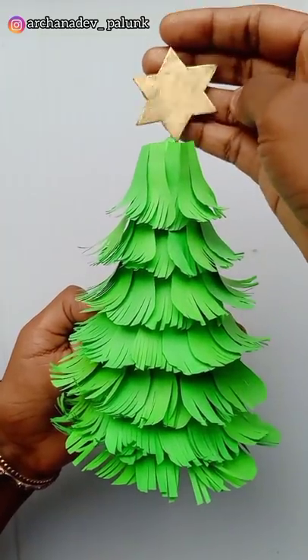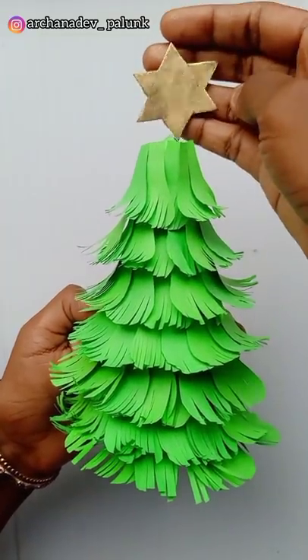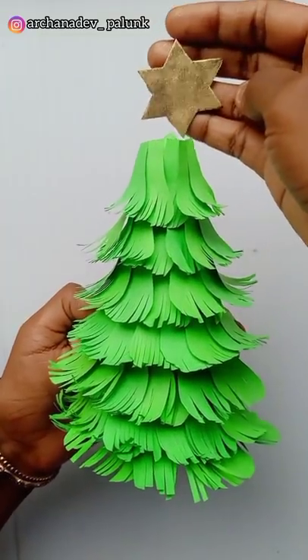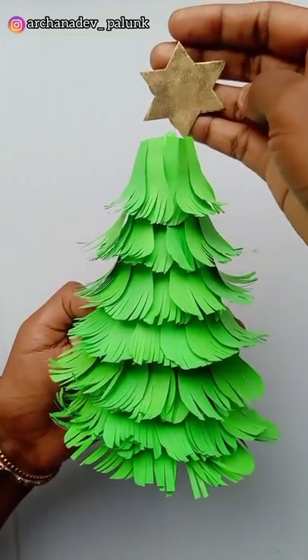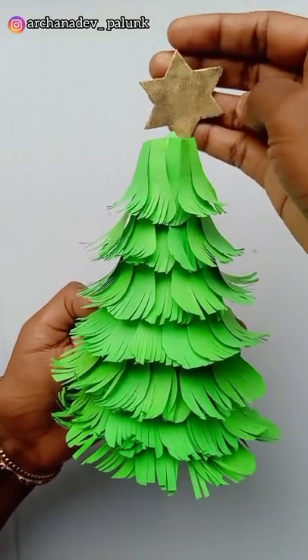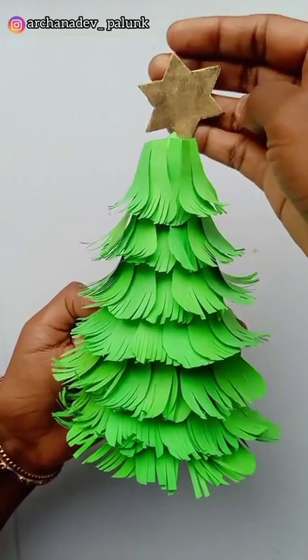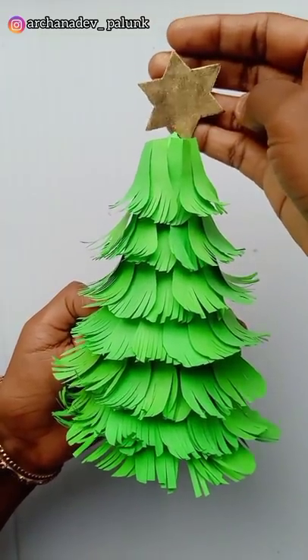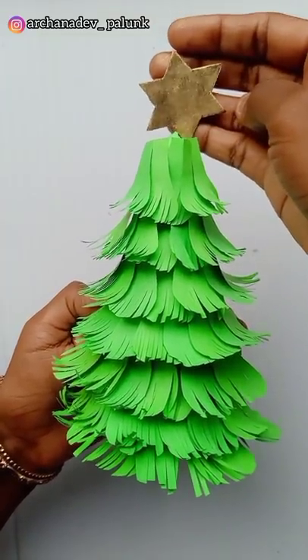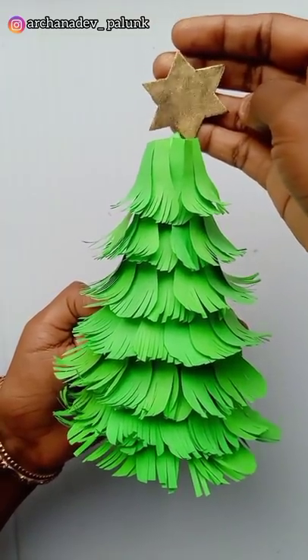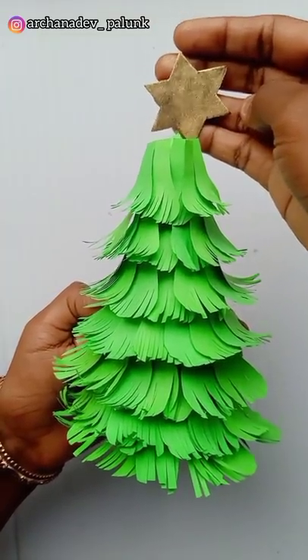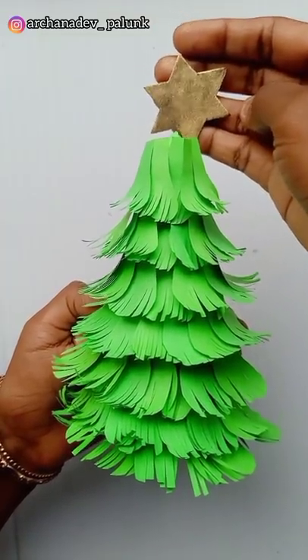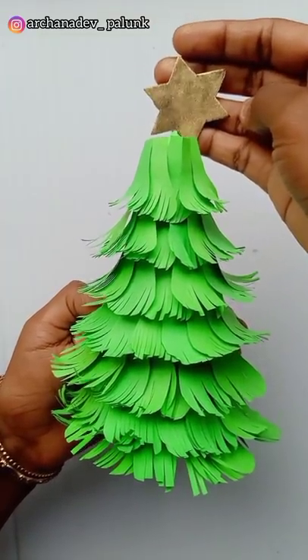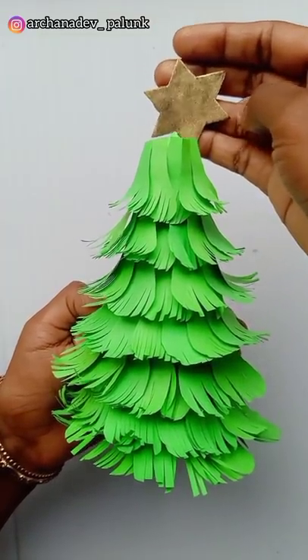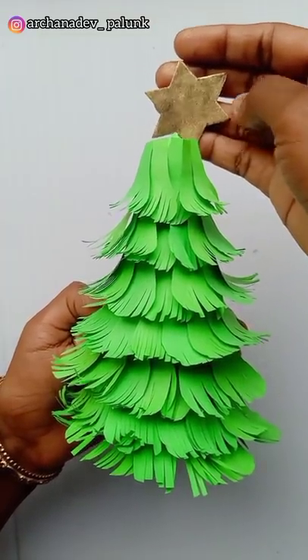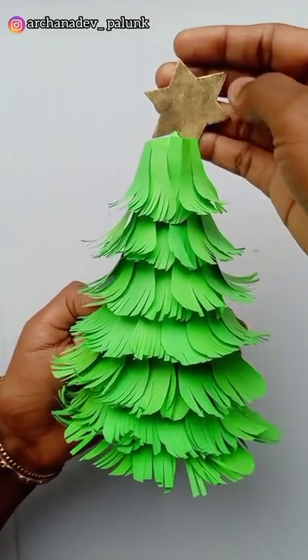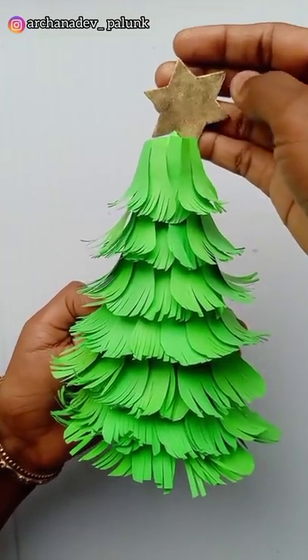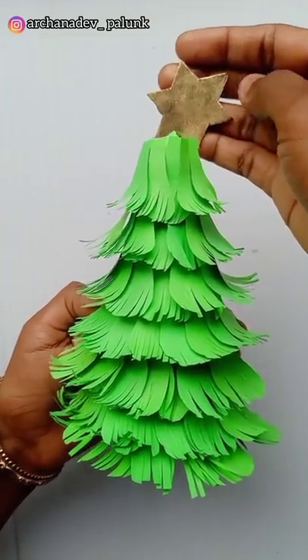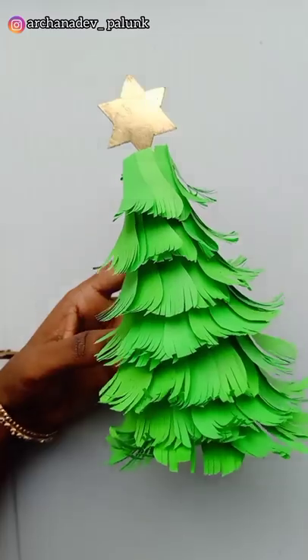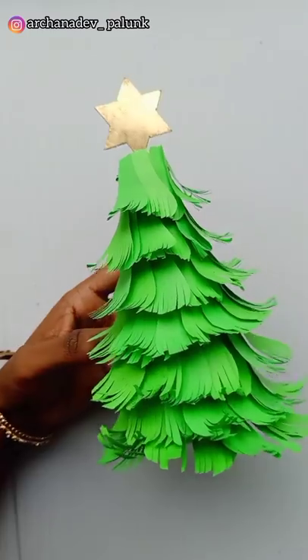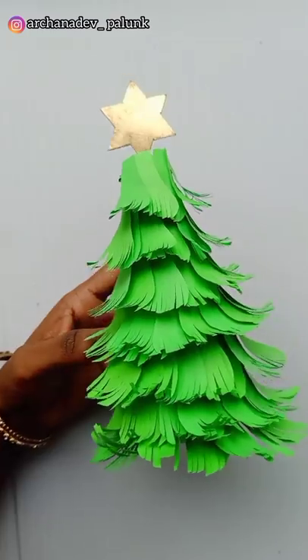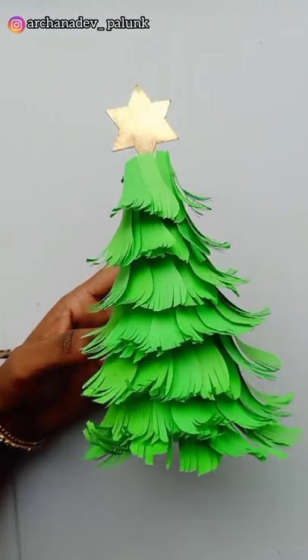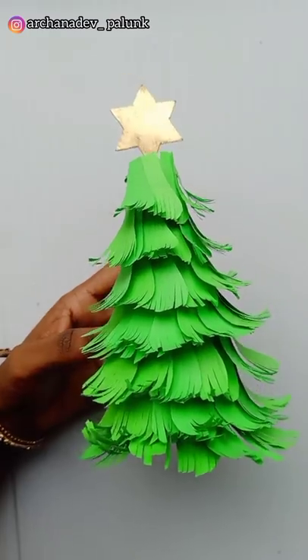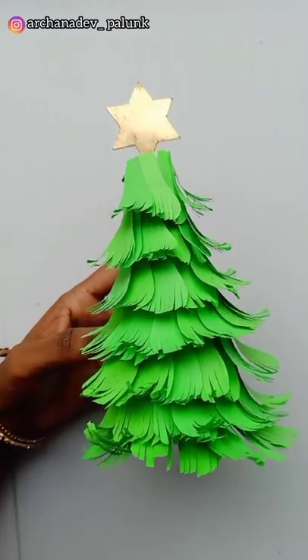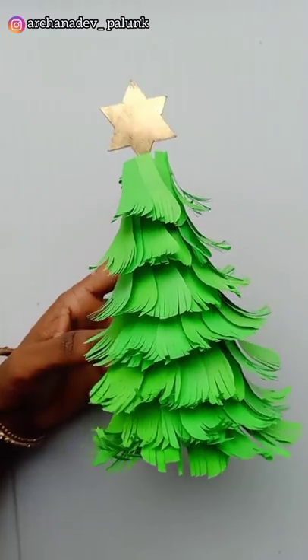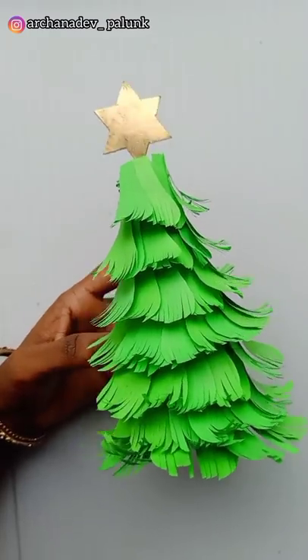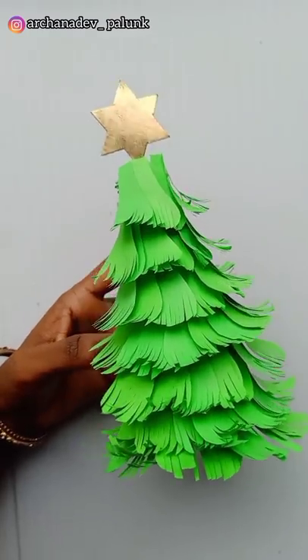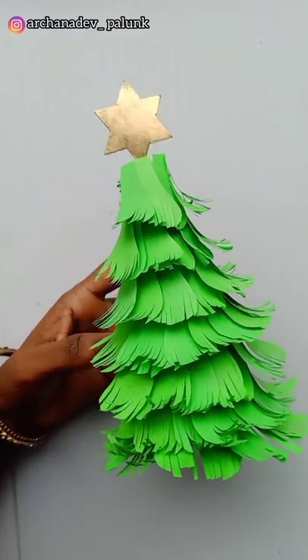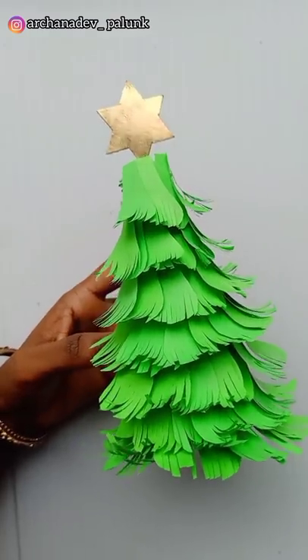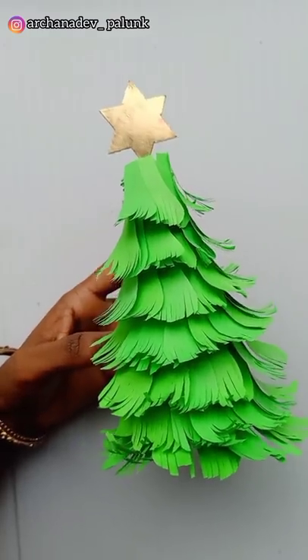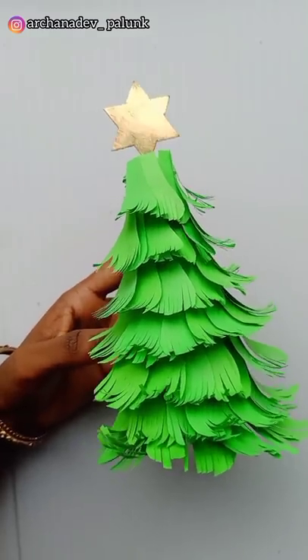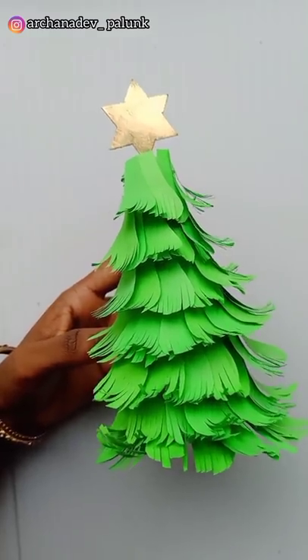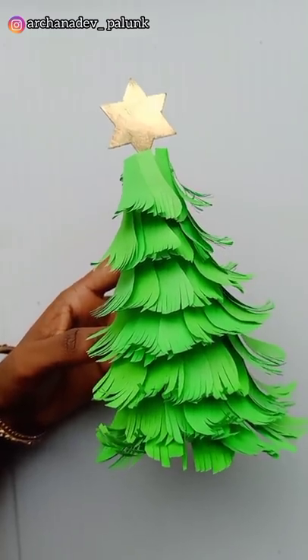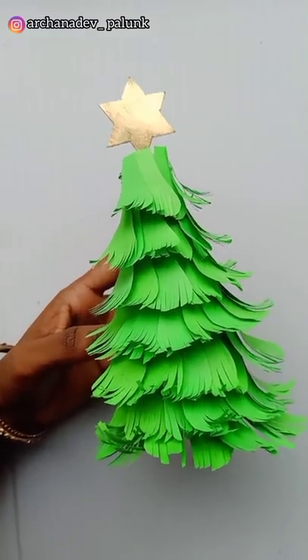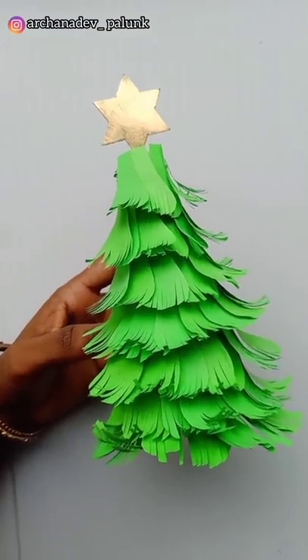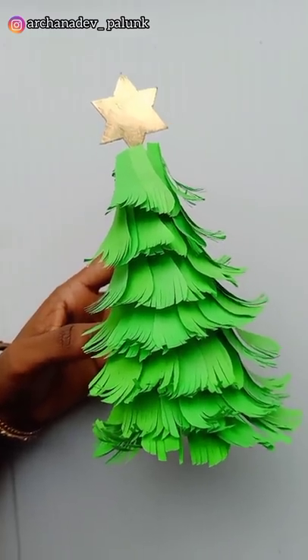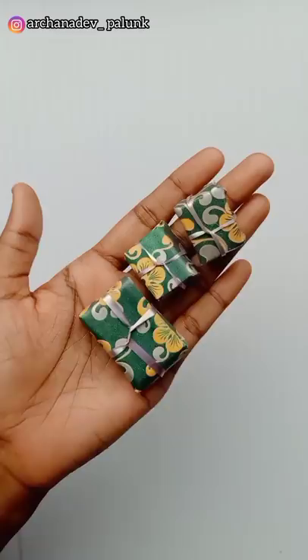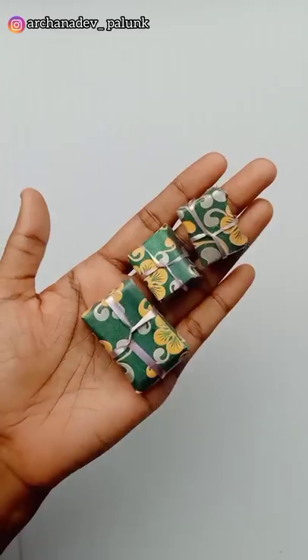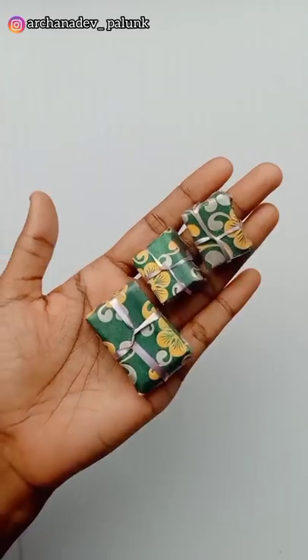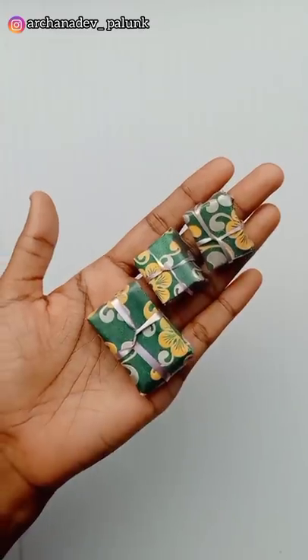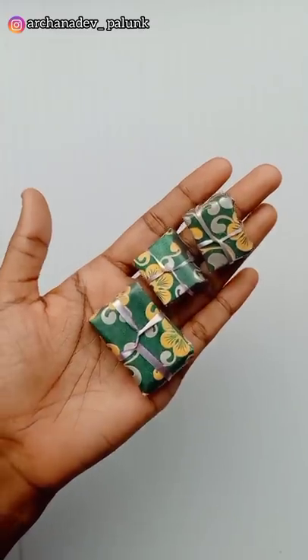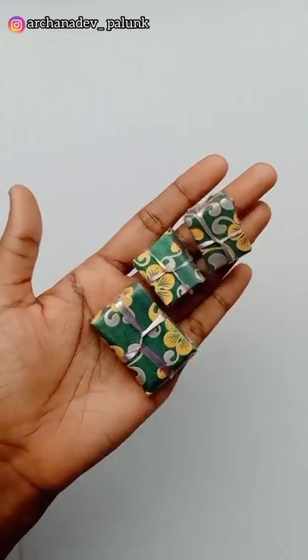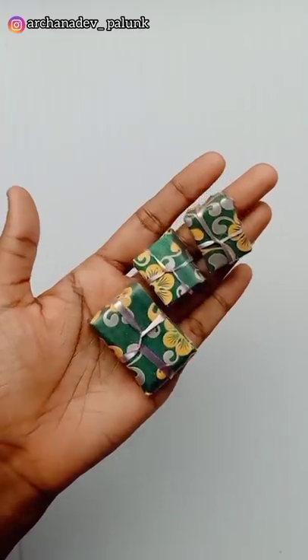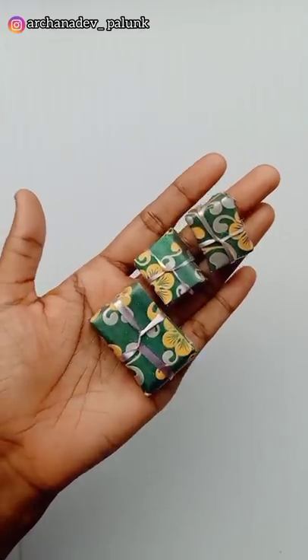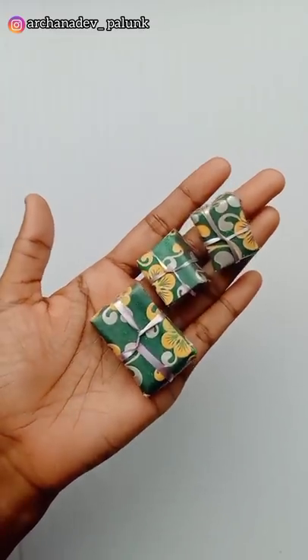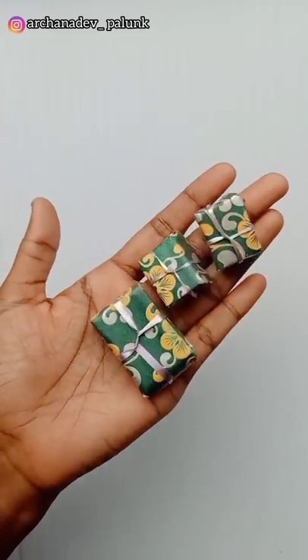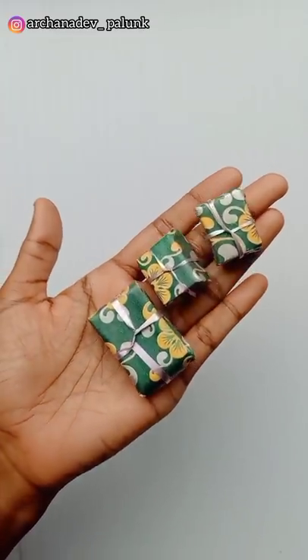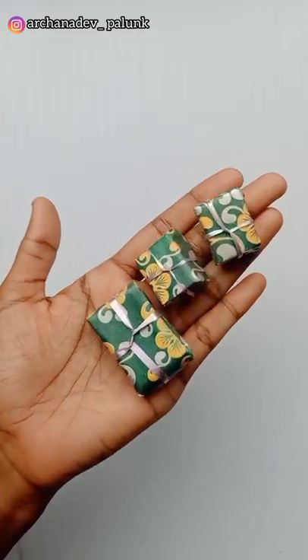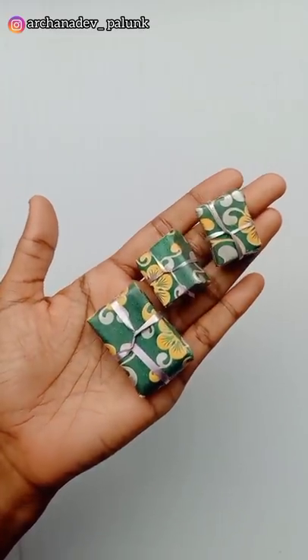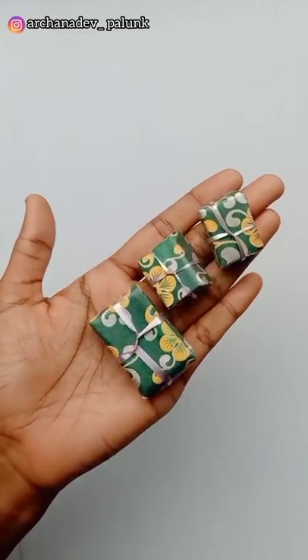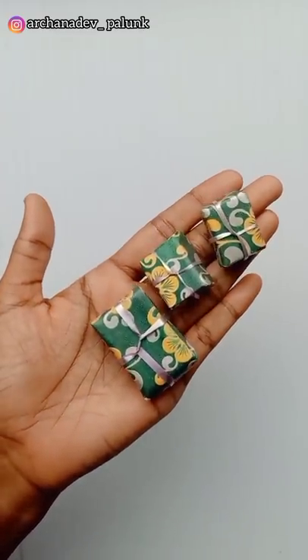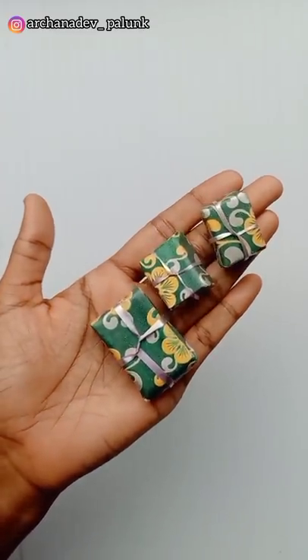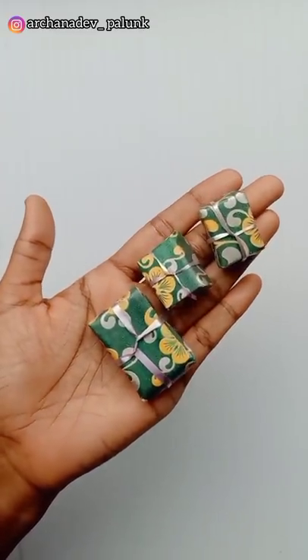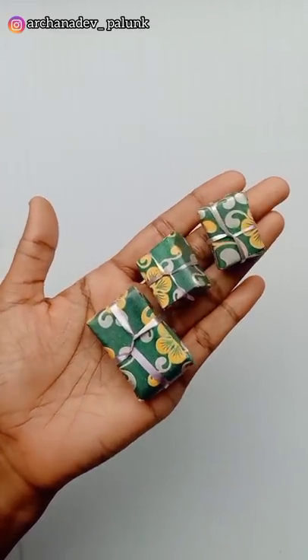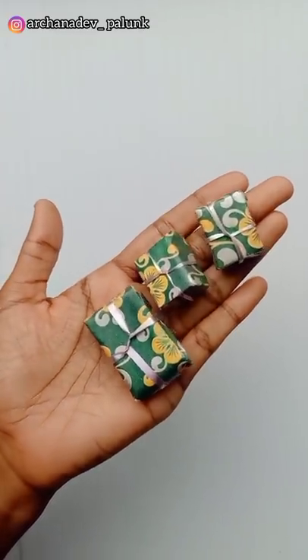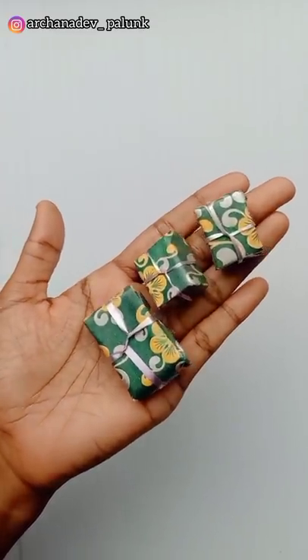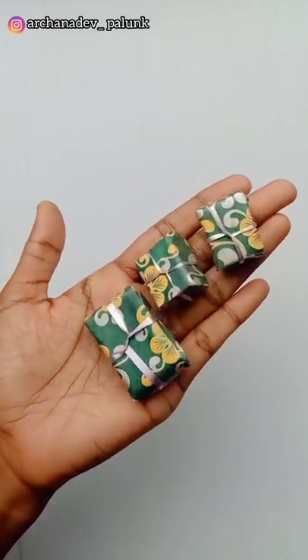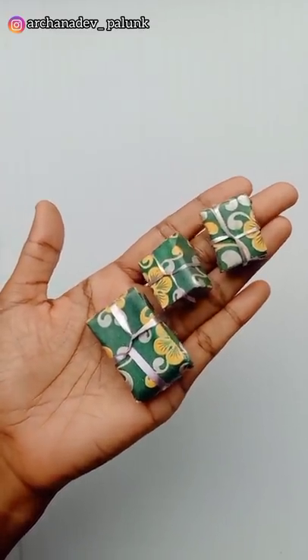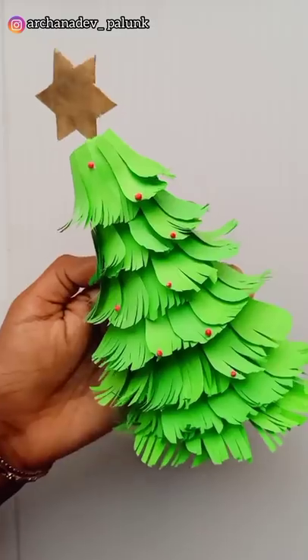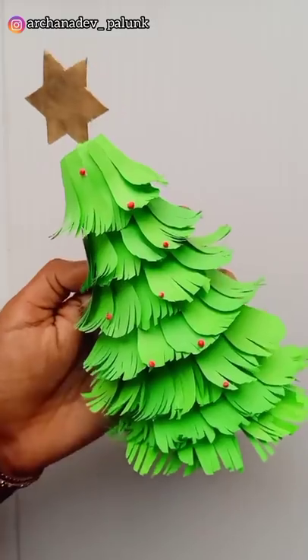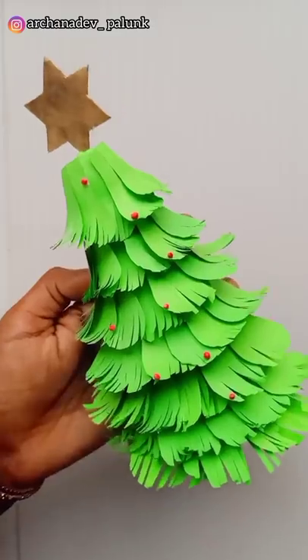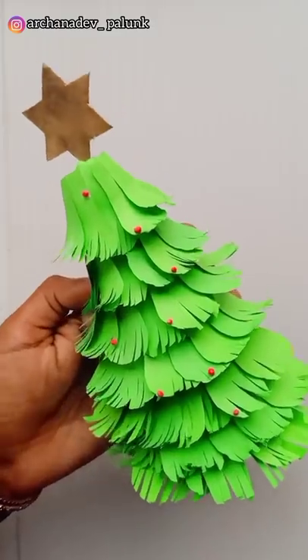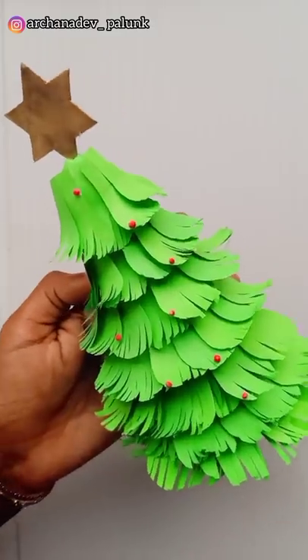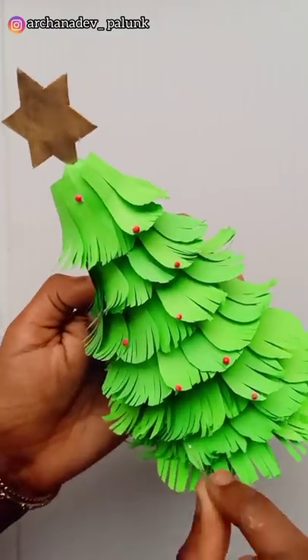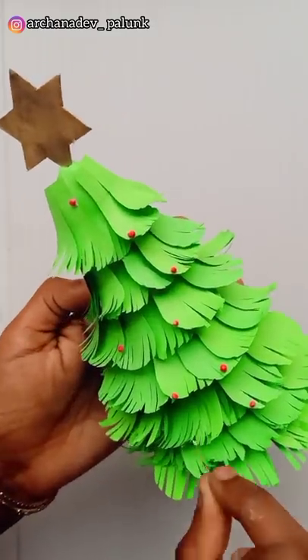I'm going to put a star. I'm going to put a gift. I'm going to put a little ball. Christmas tree ready.